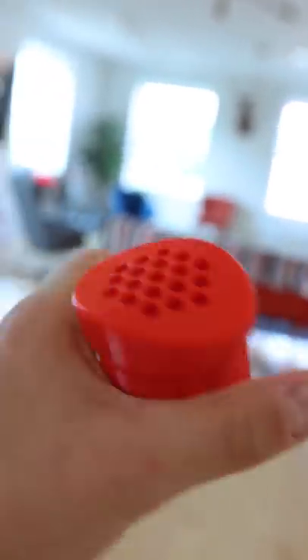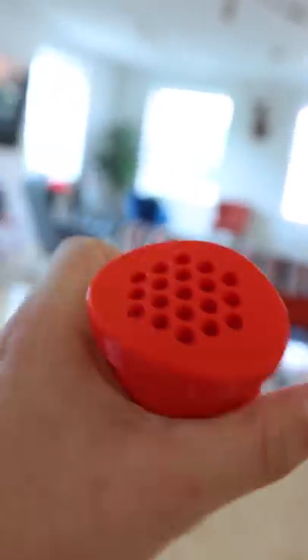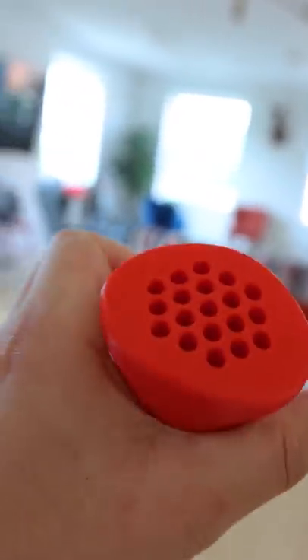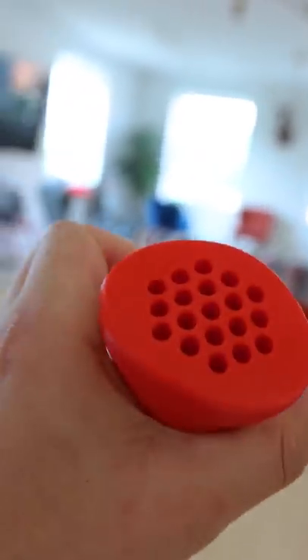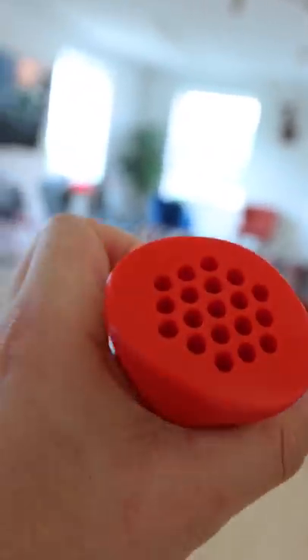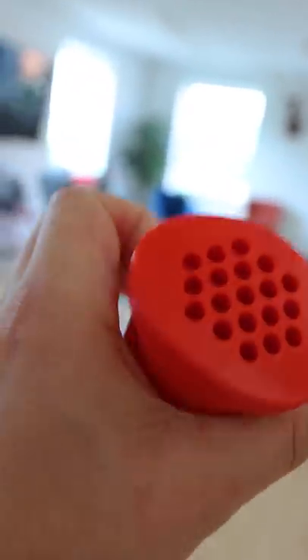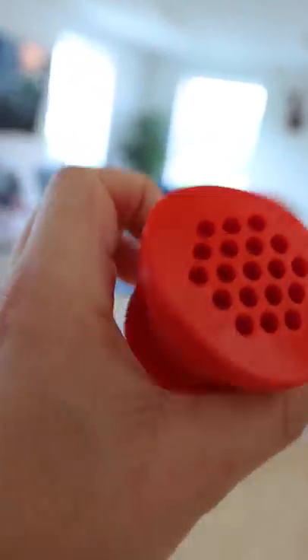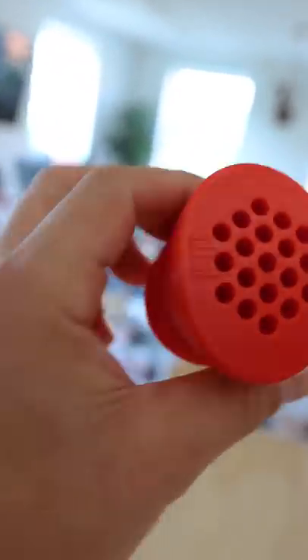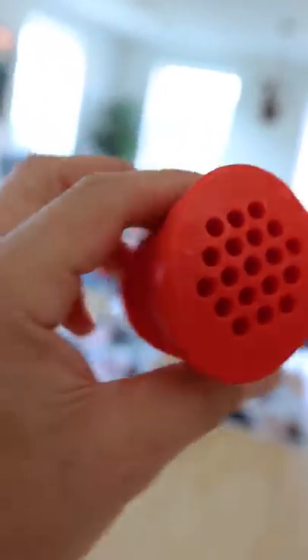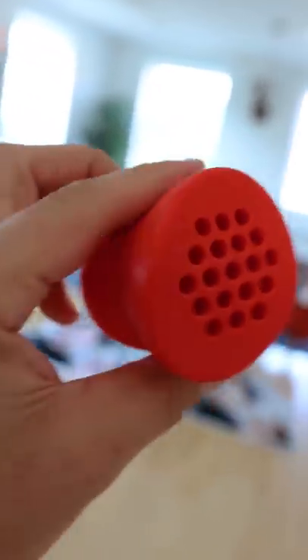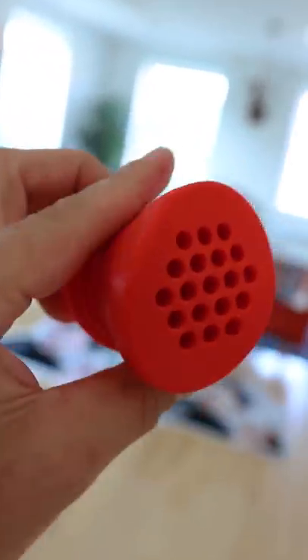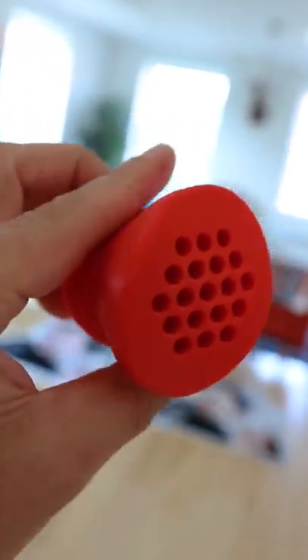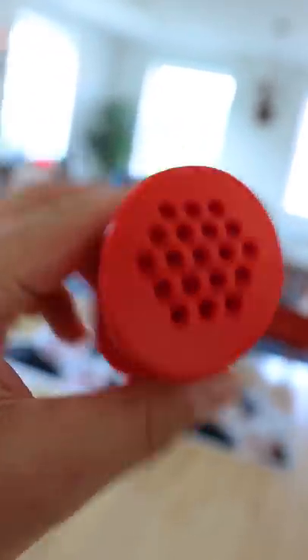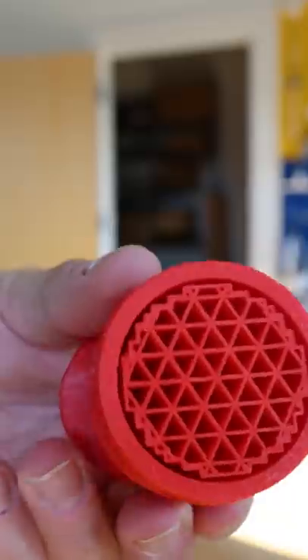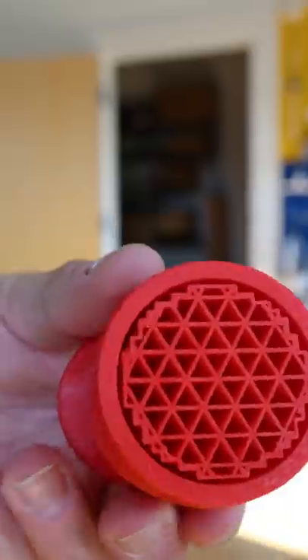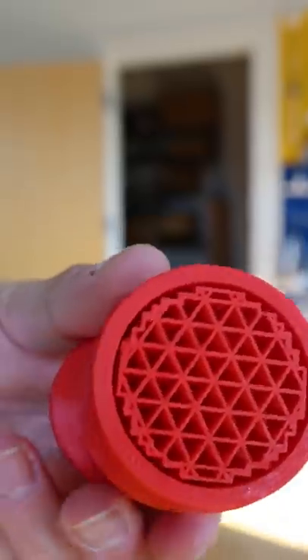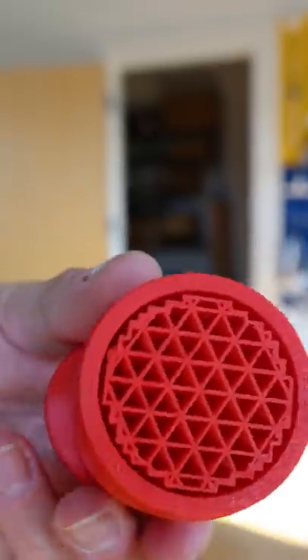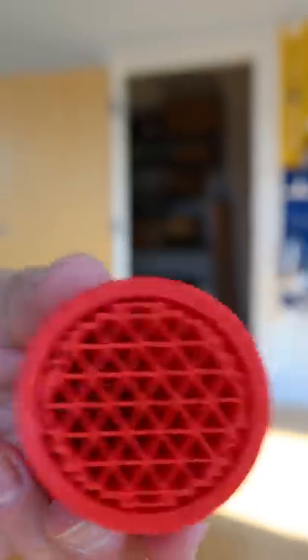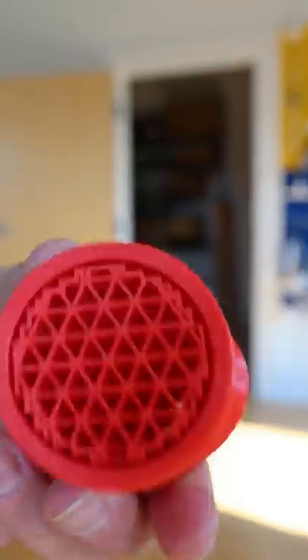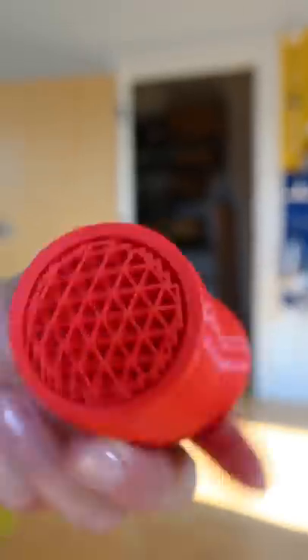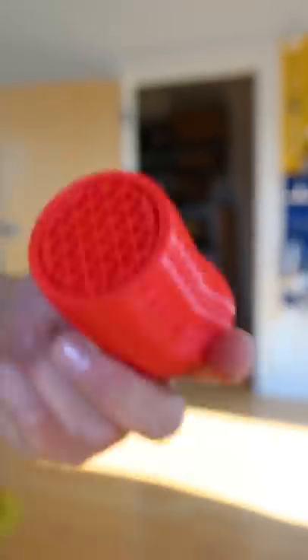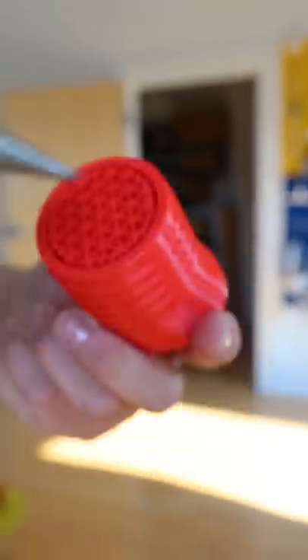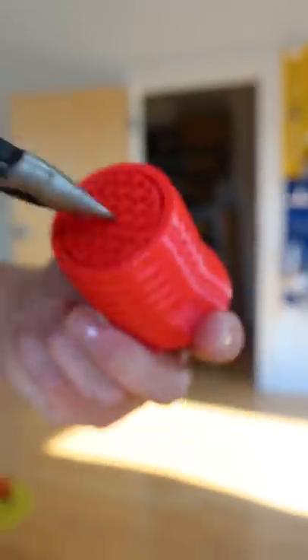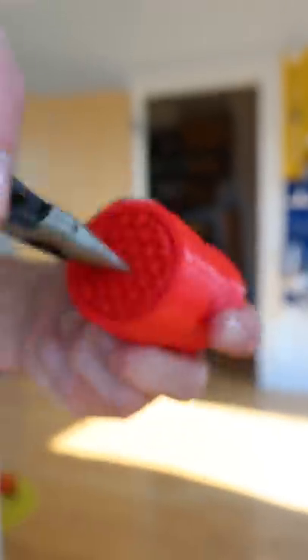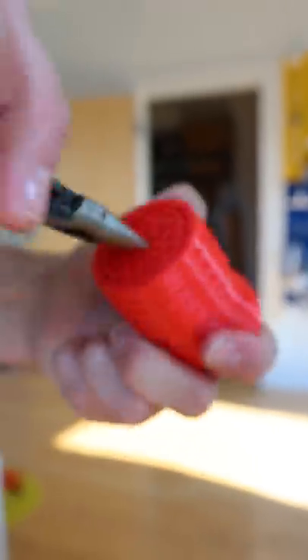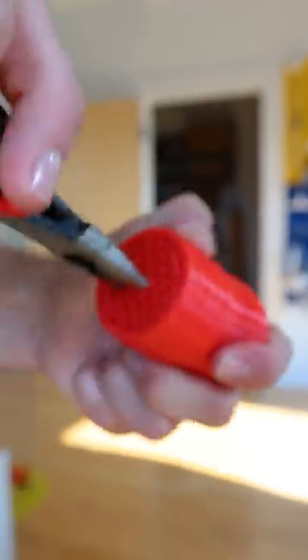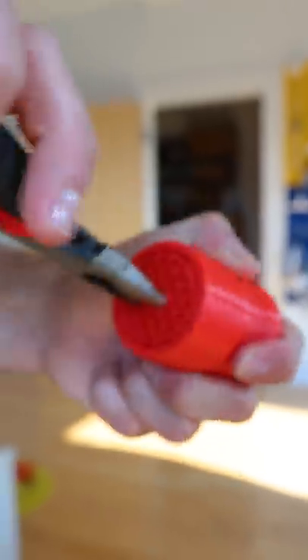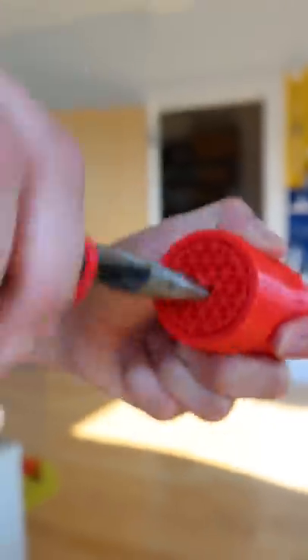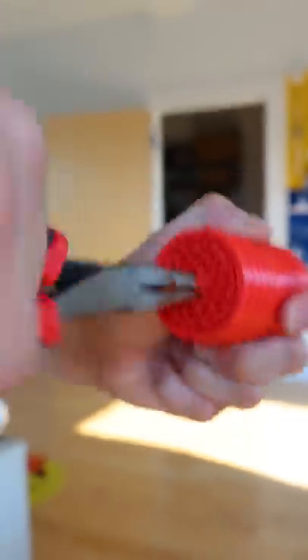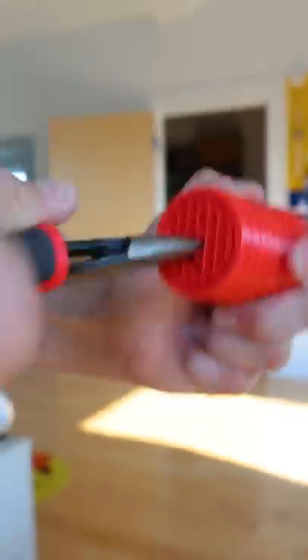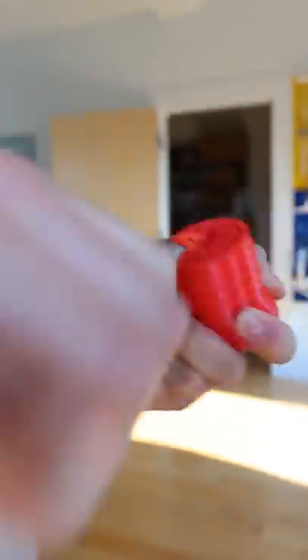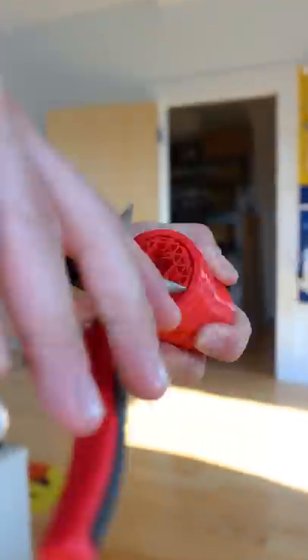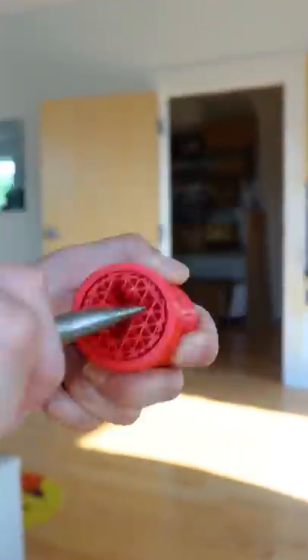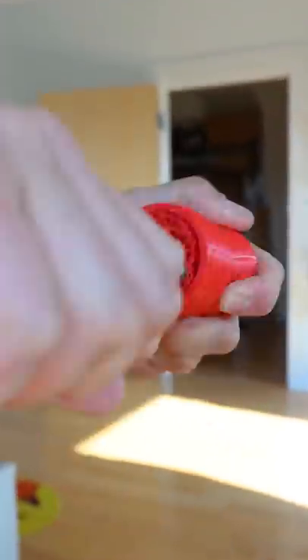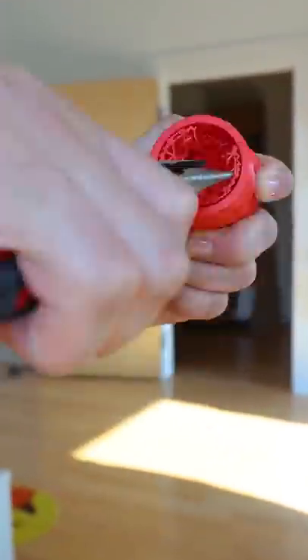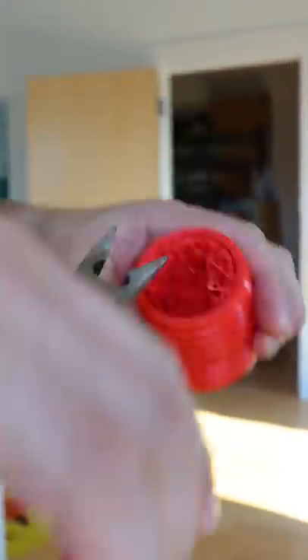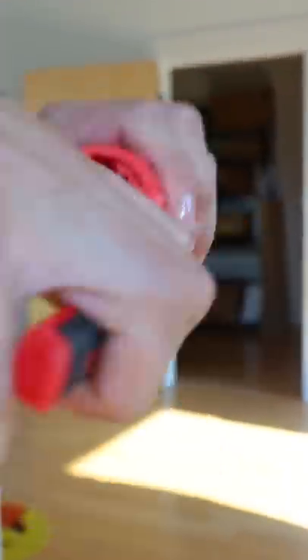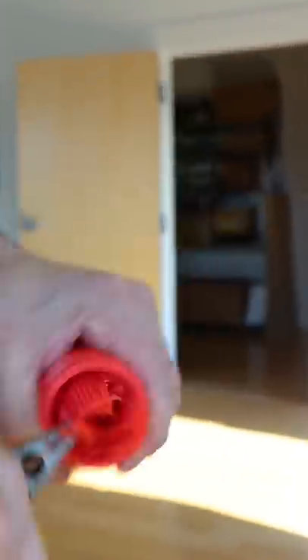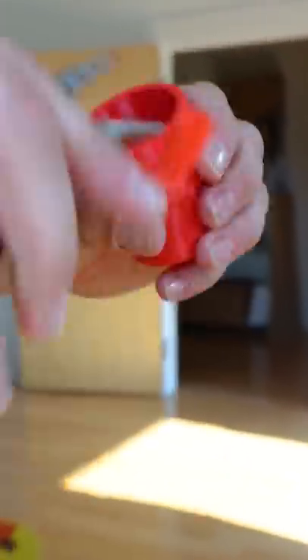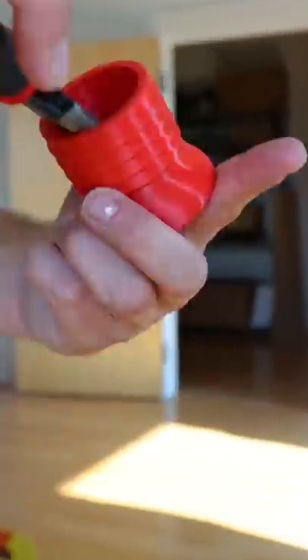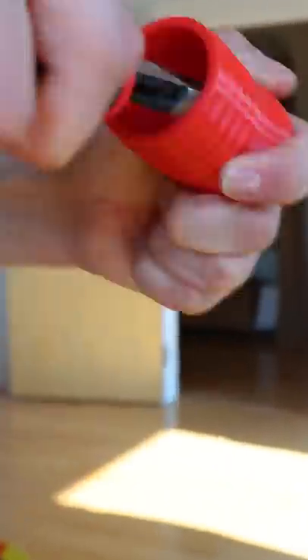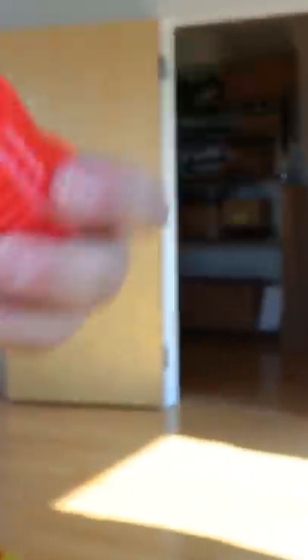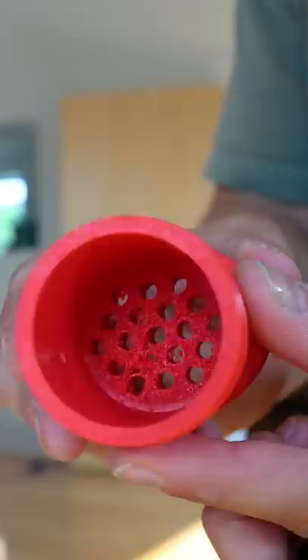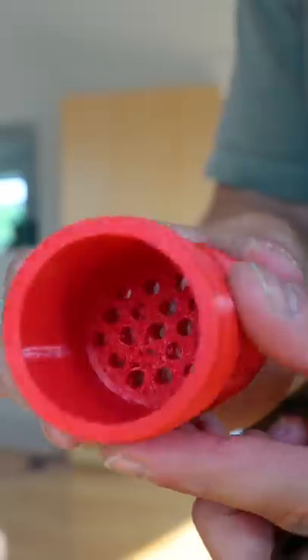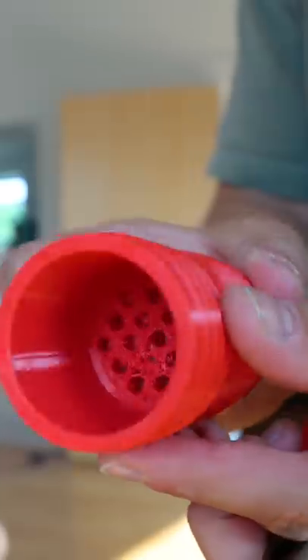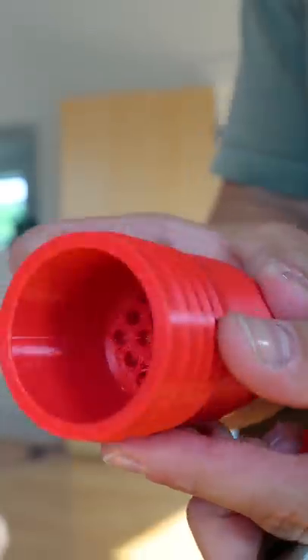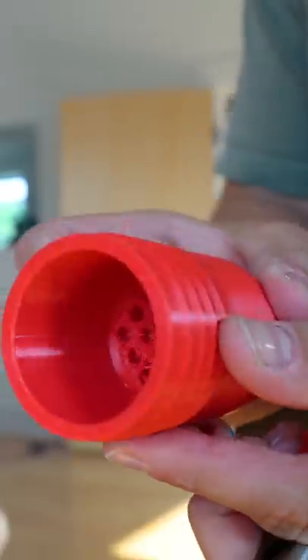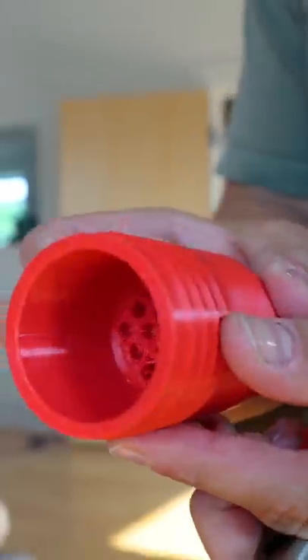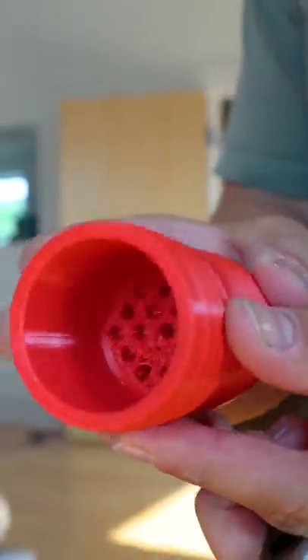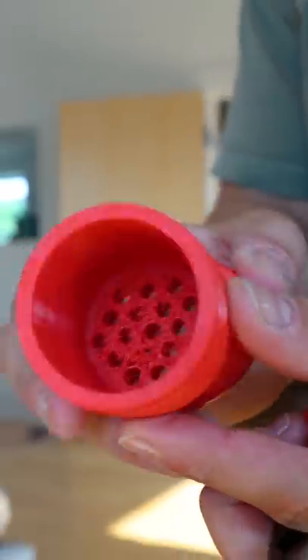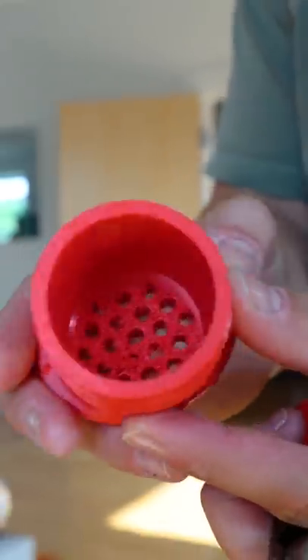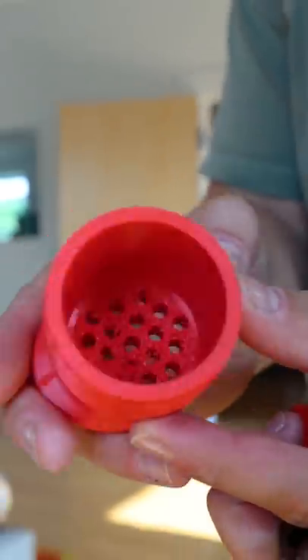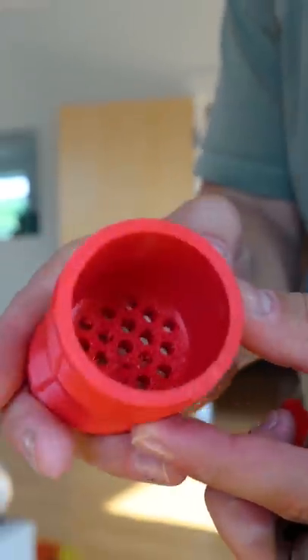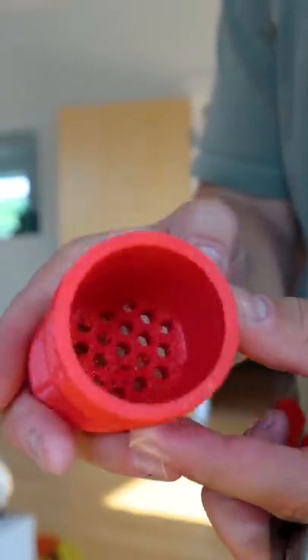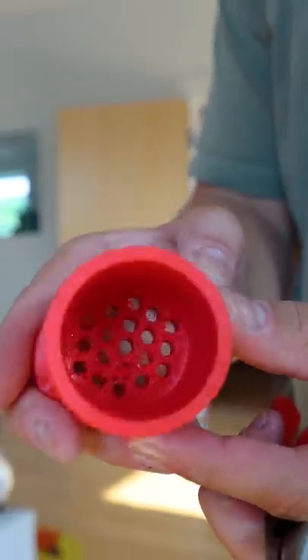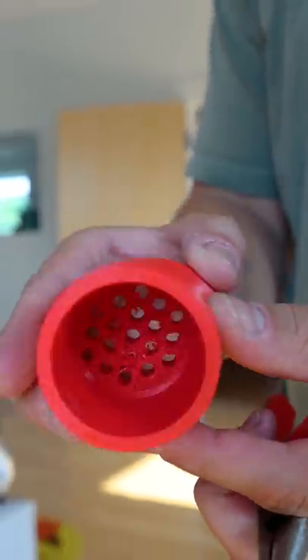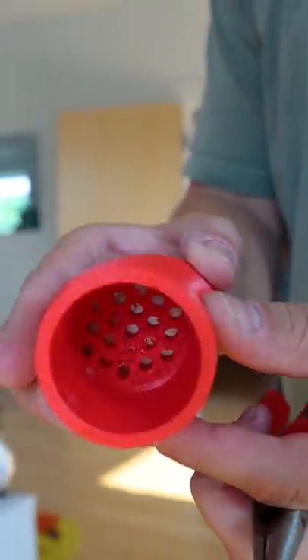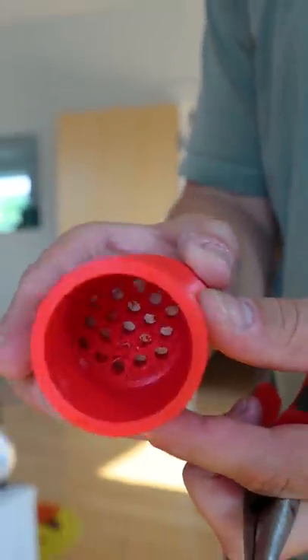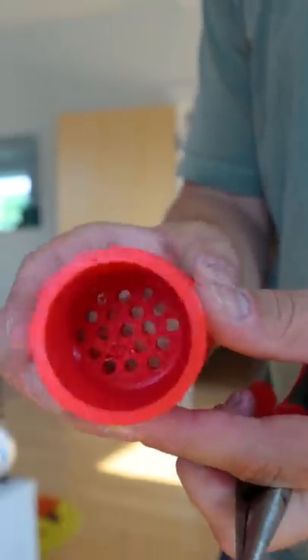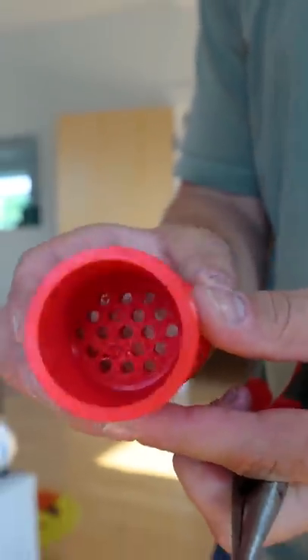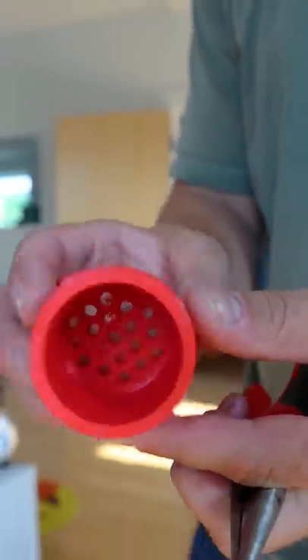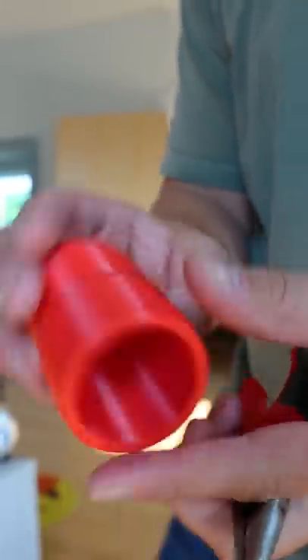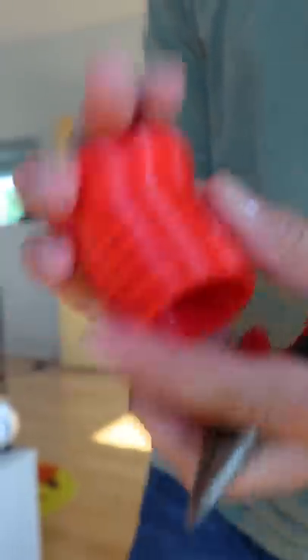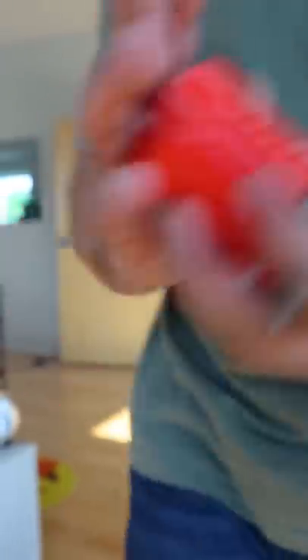All I have to do now is remove the inside structure using some pliers and clean everything up, and it's looking much better.